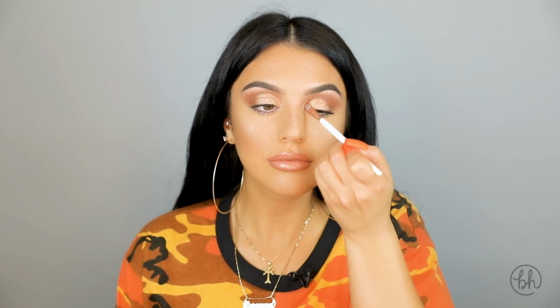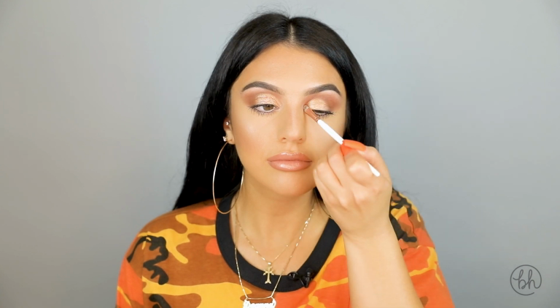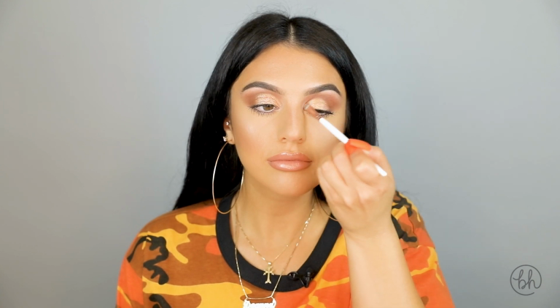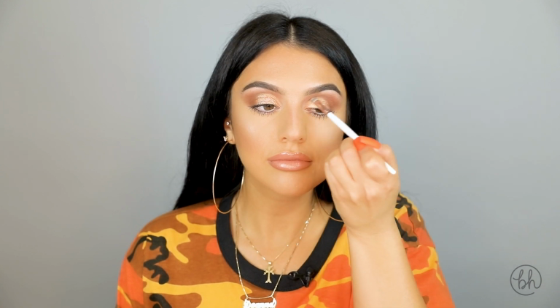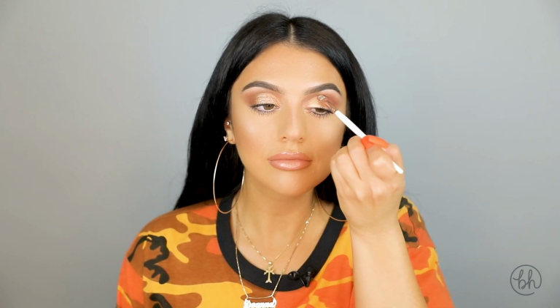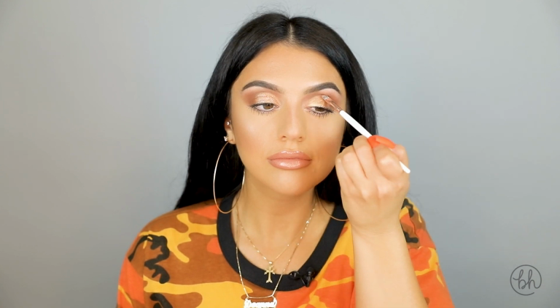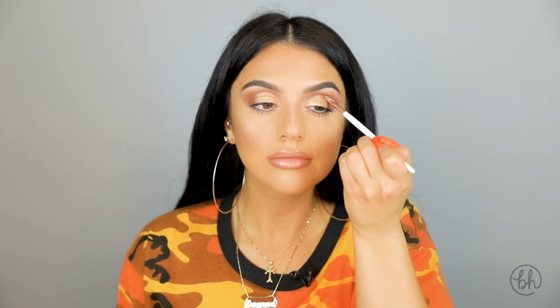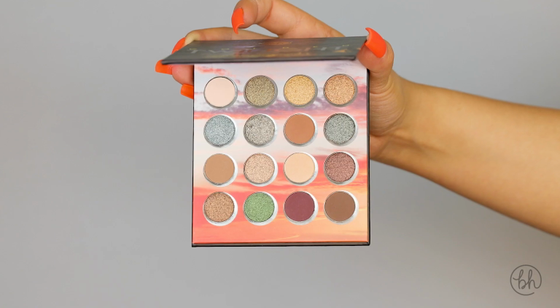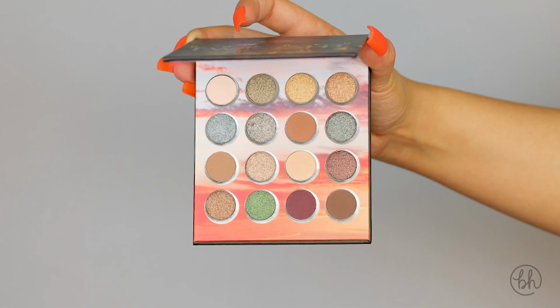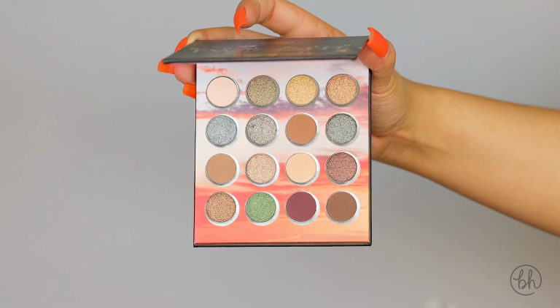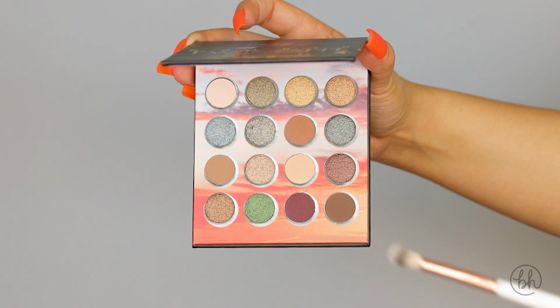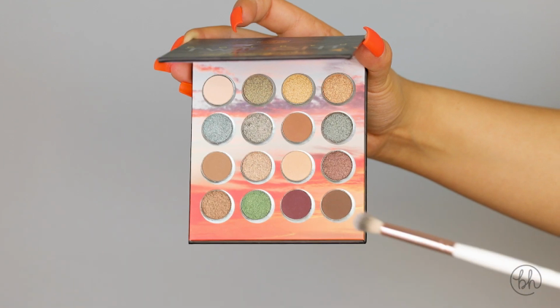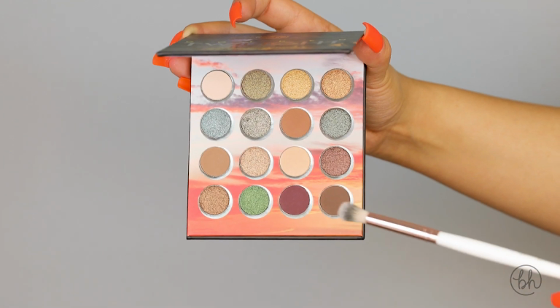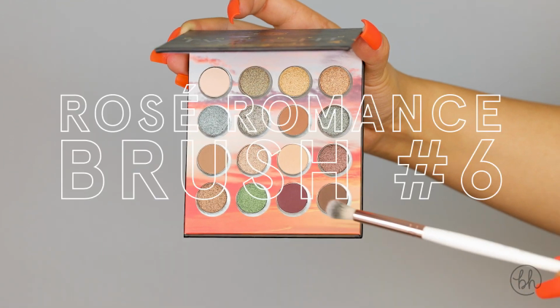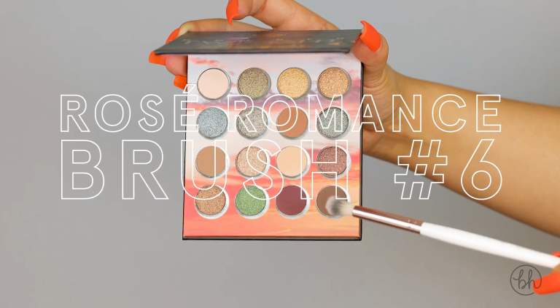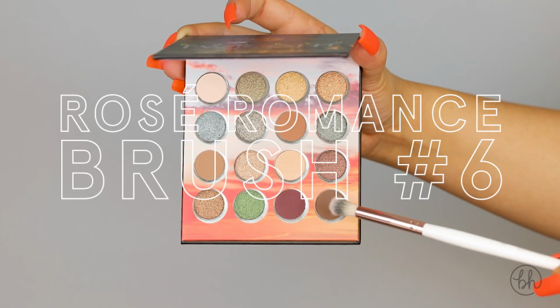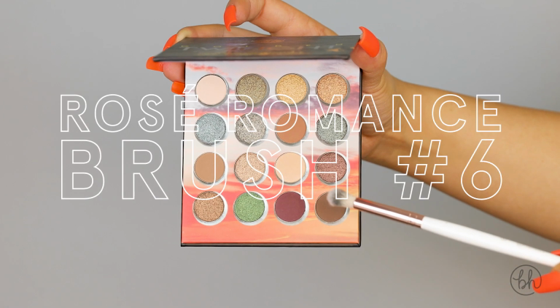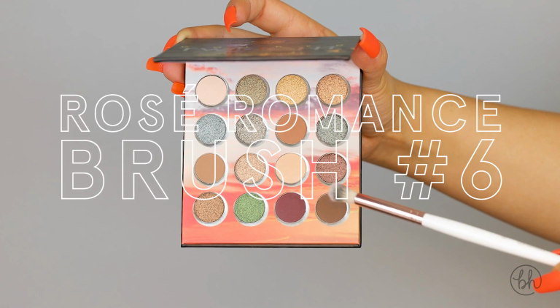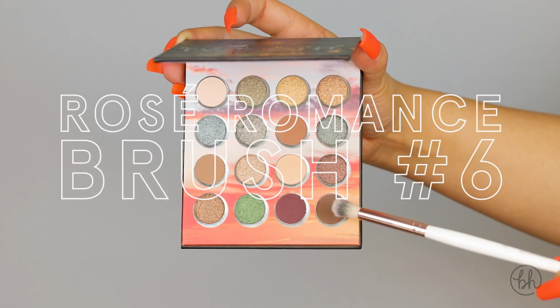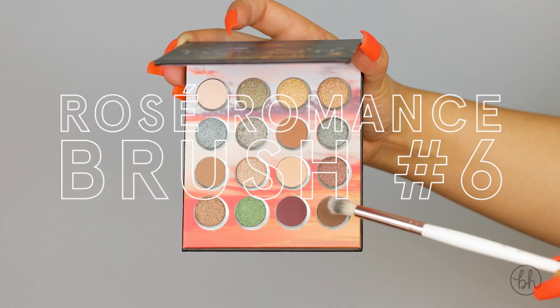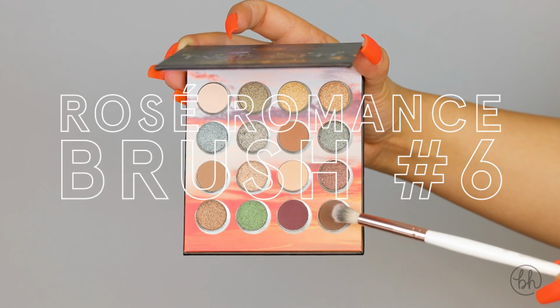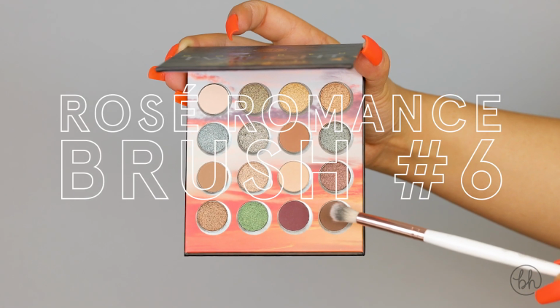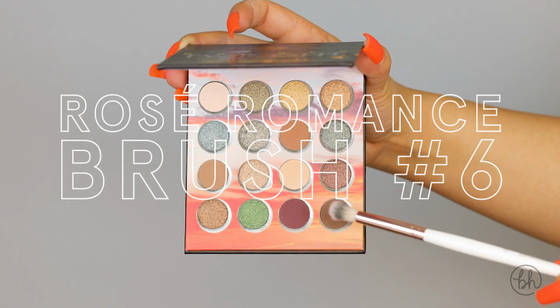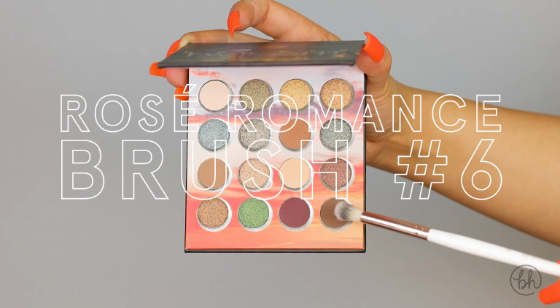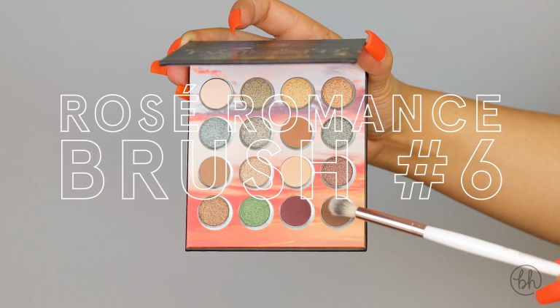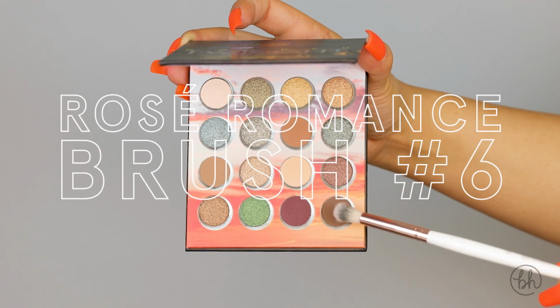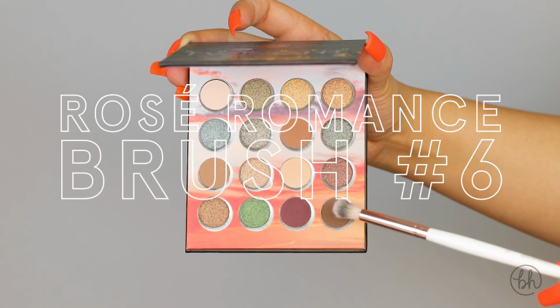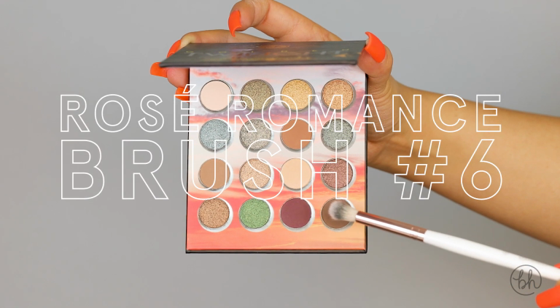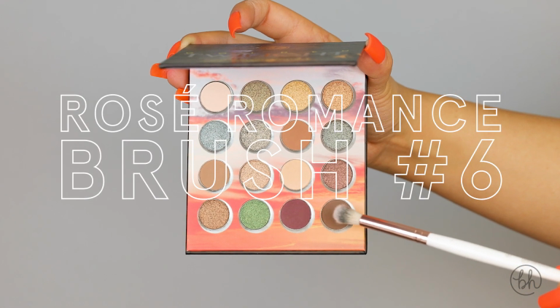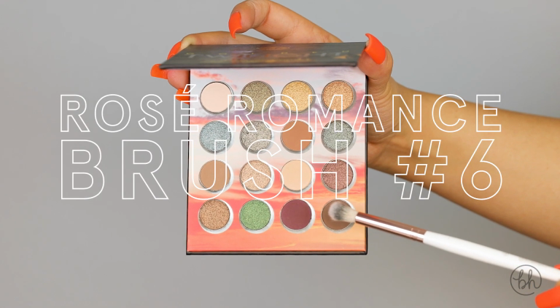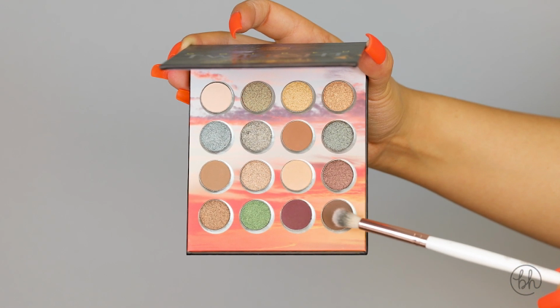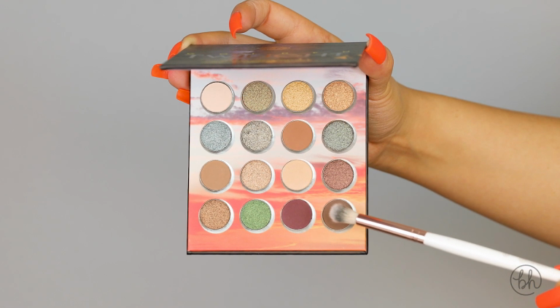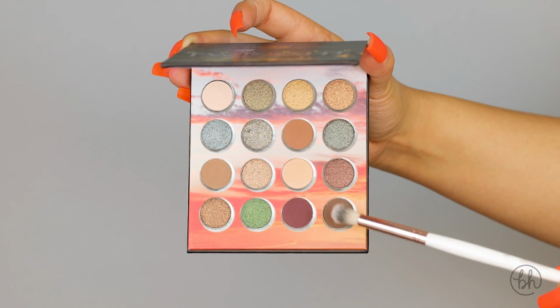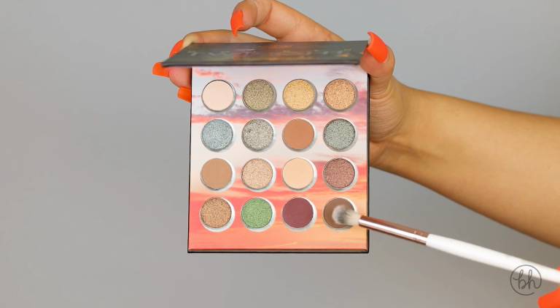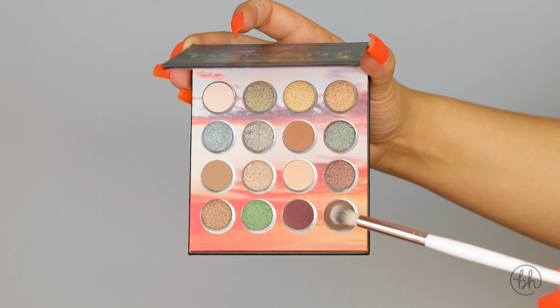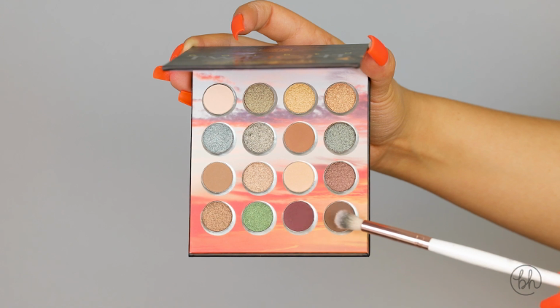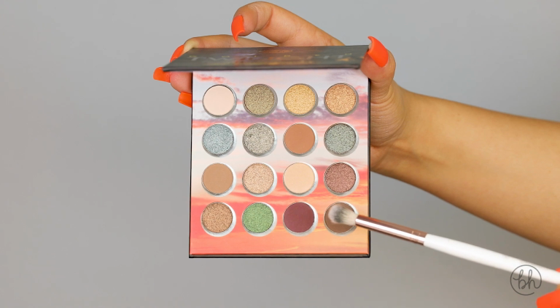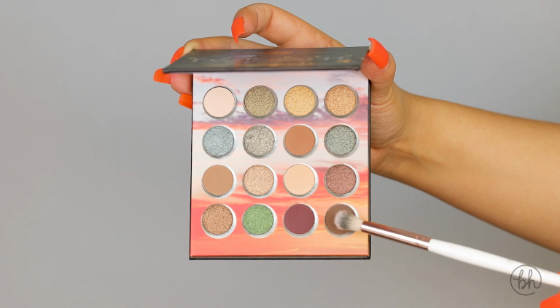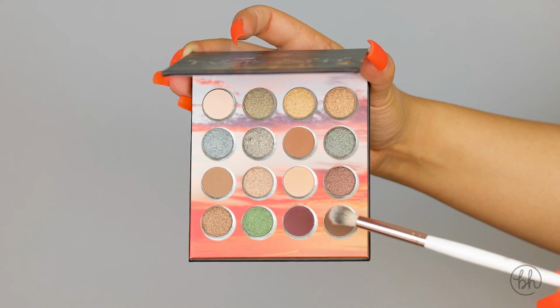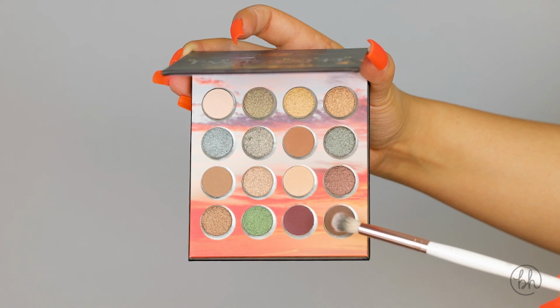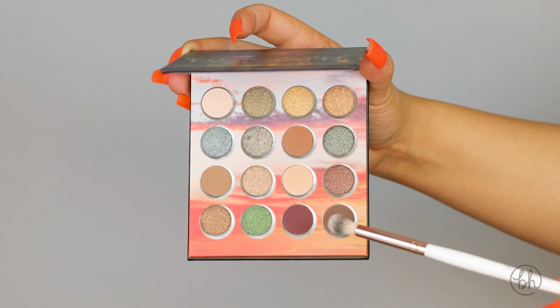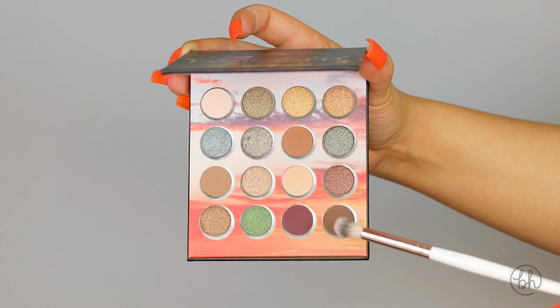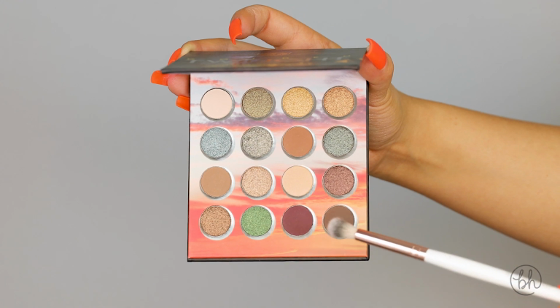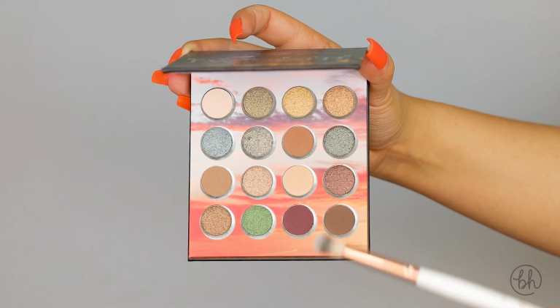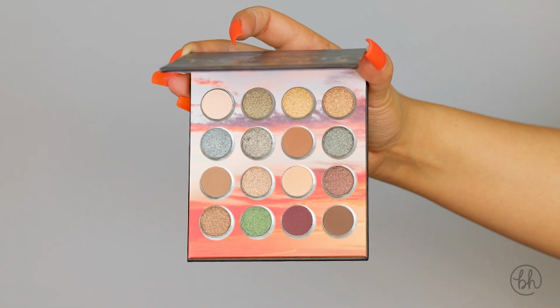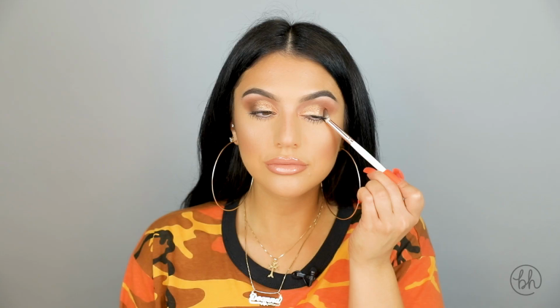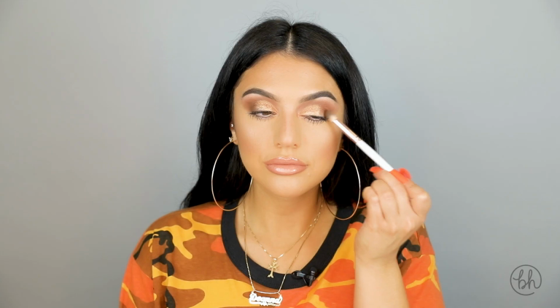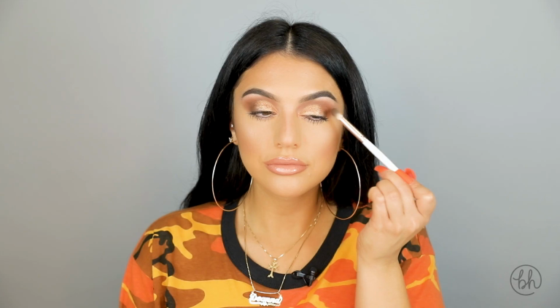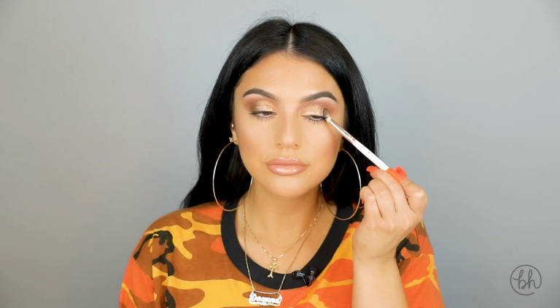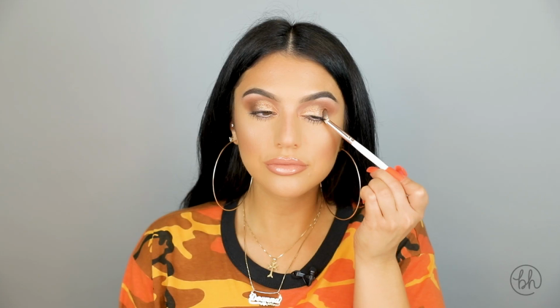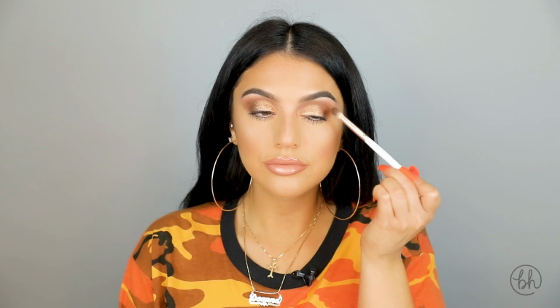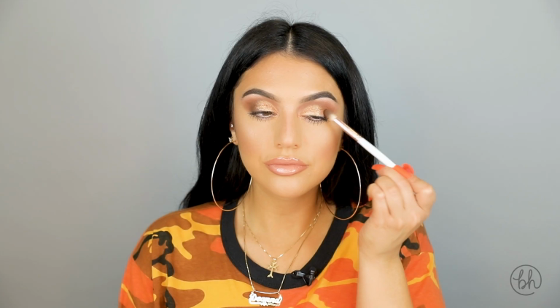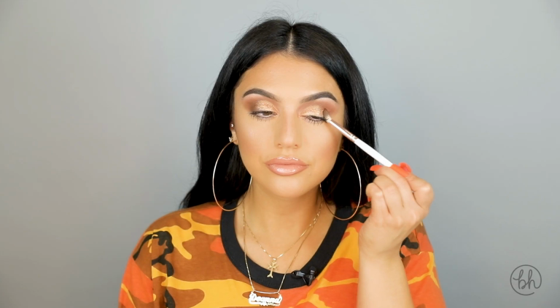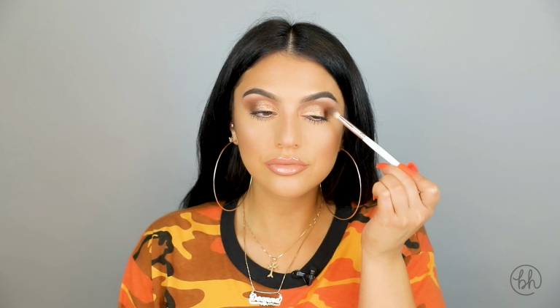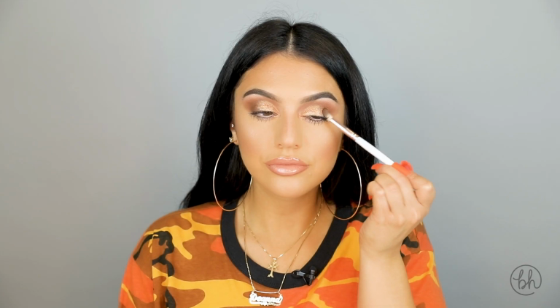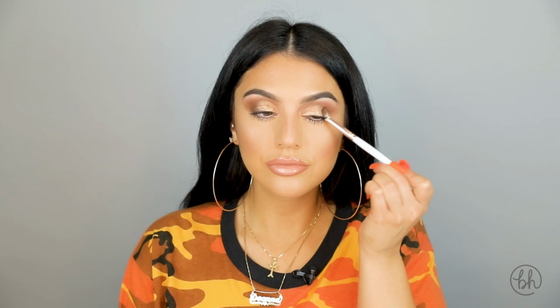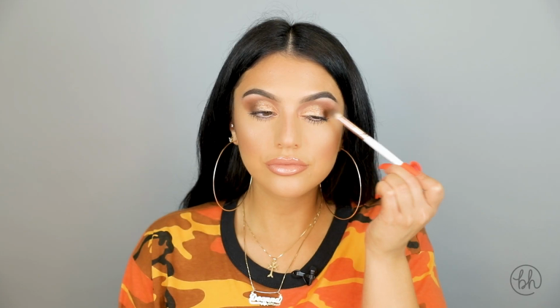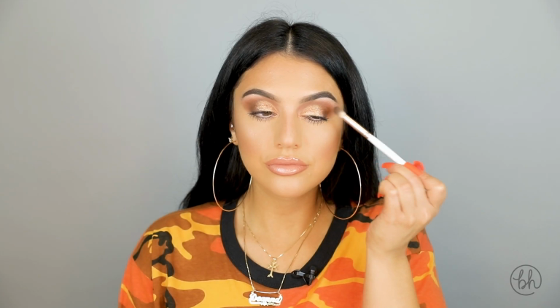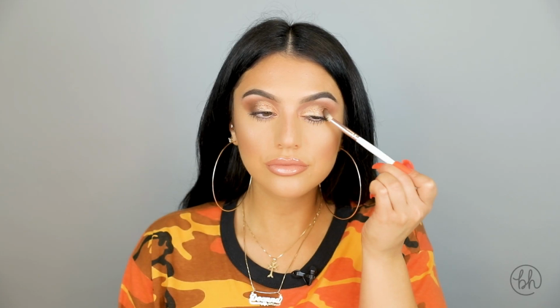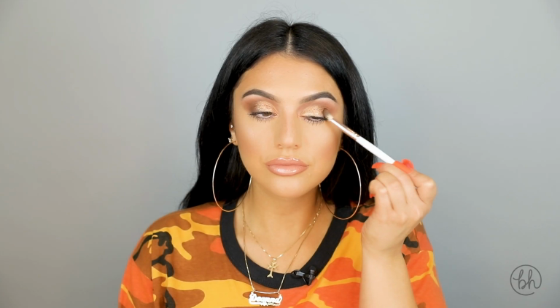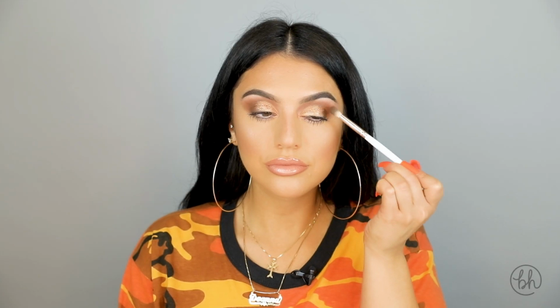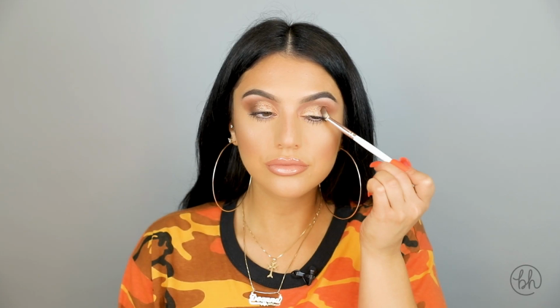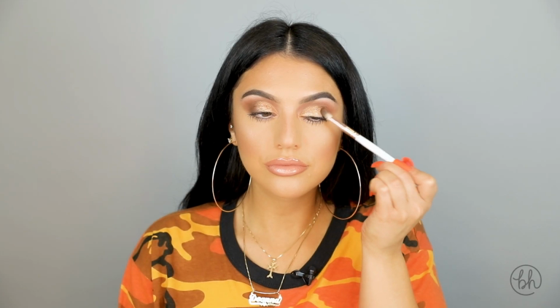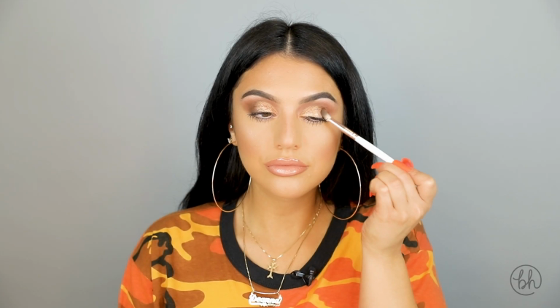Going back in with my number six brush, I'm going to take this dark brown shade and place it in the outer corners.